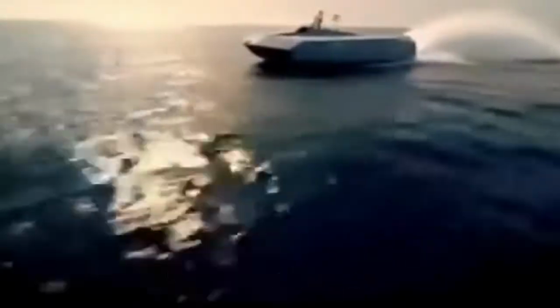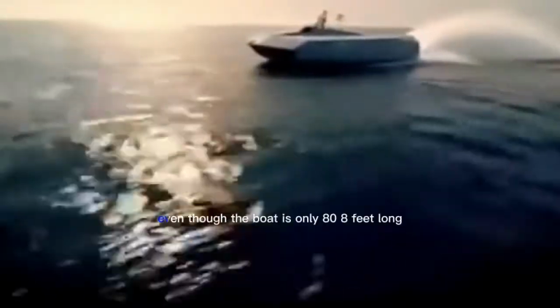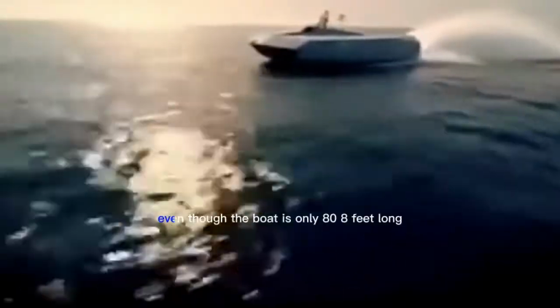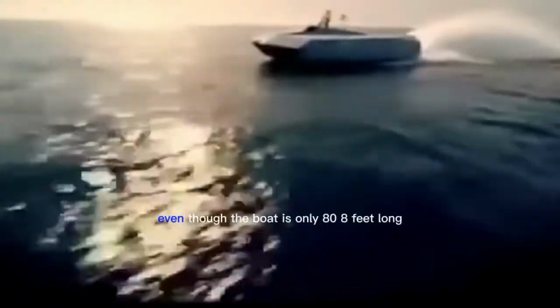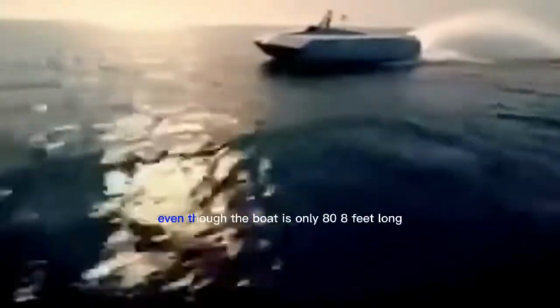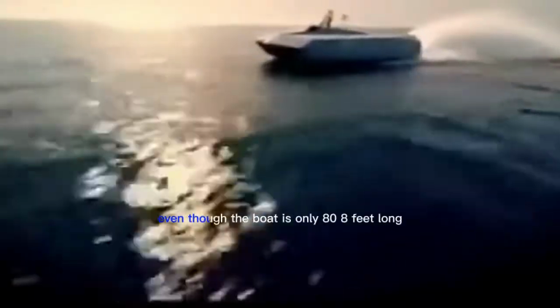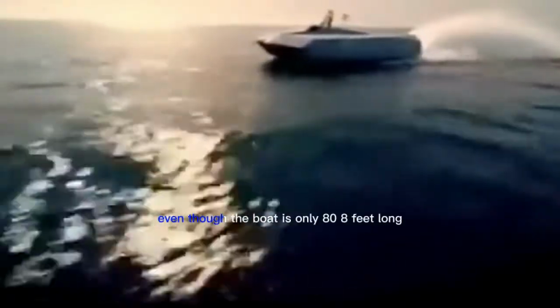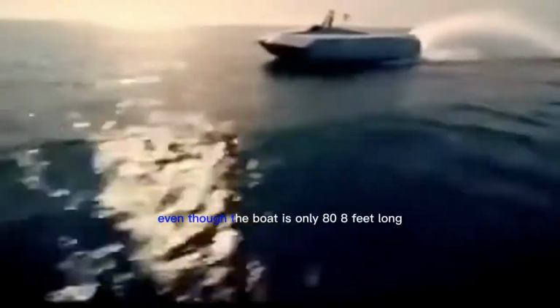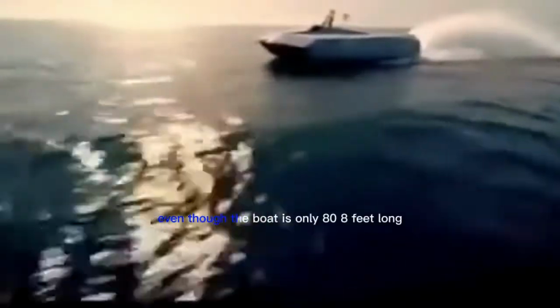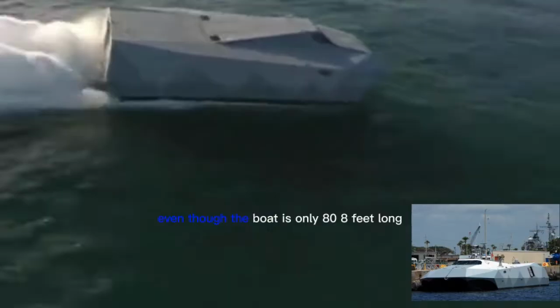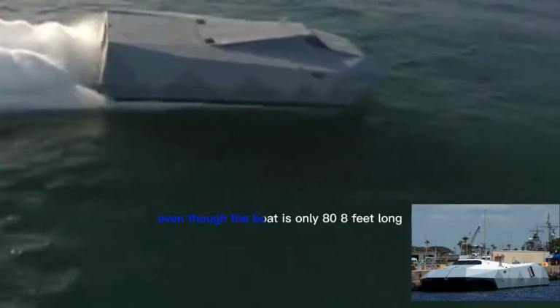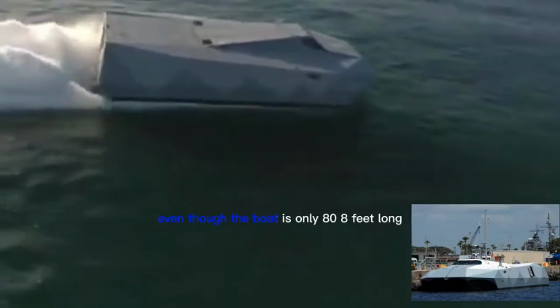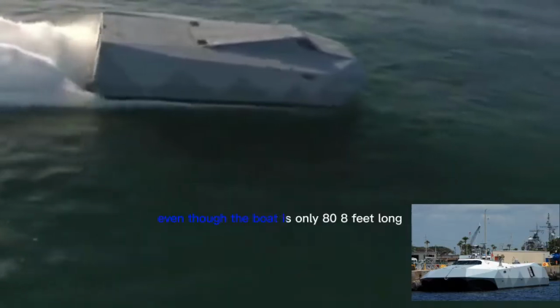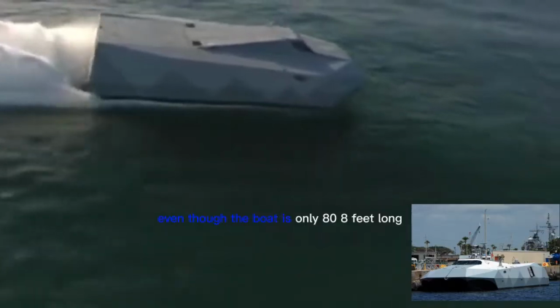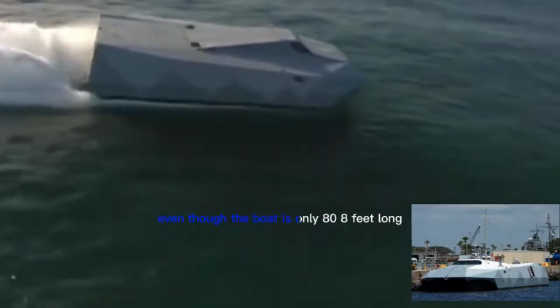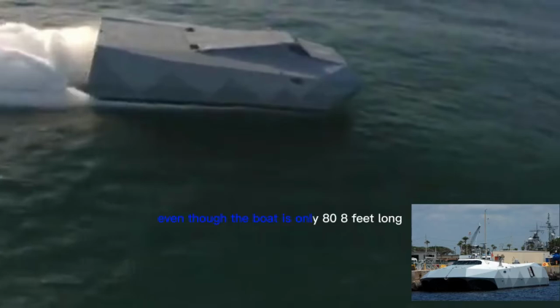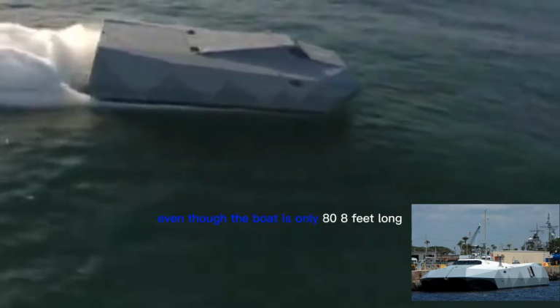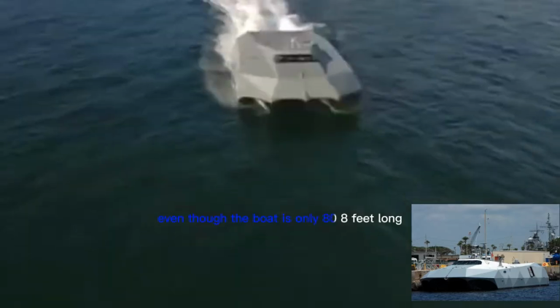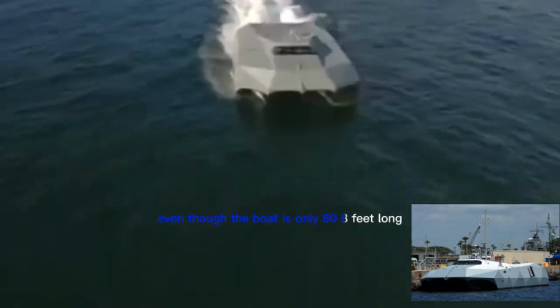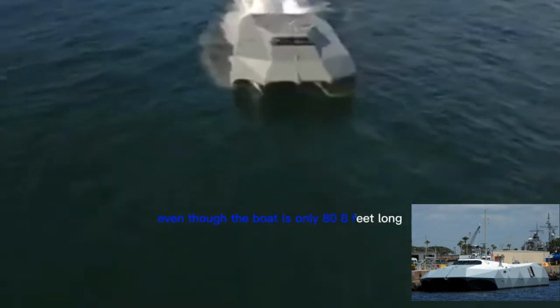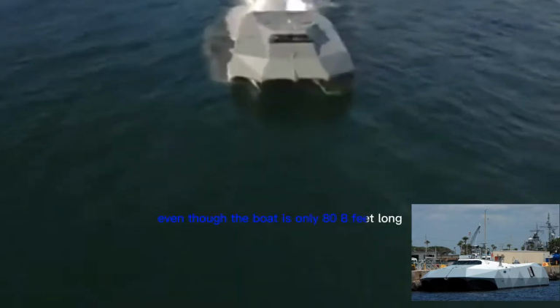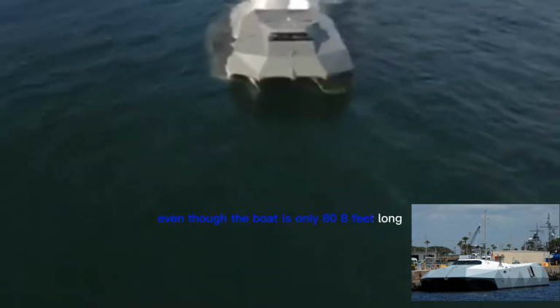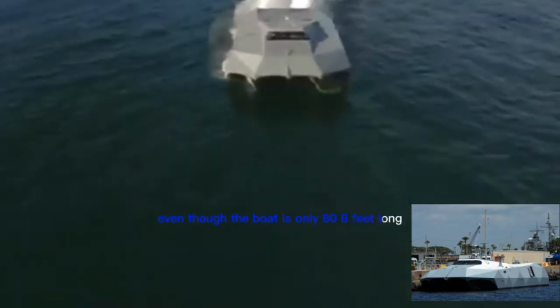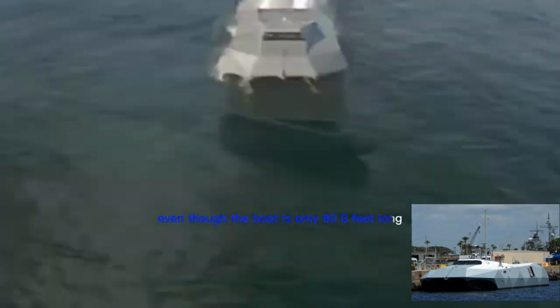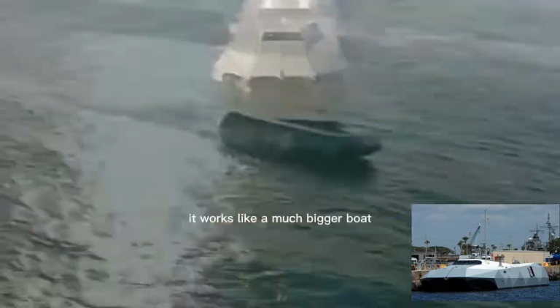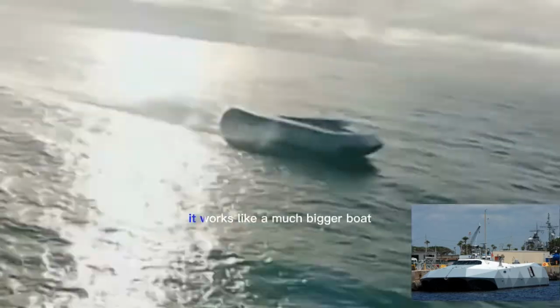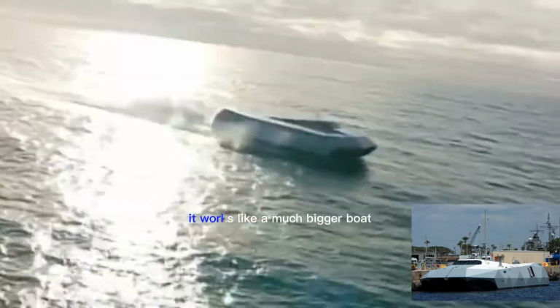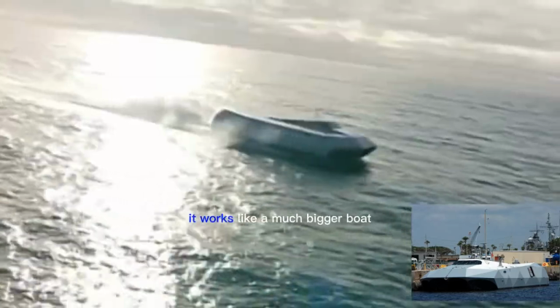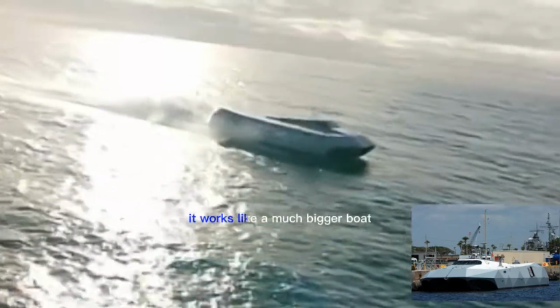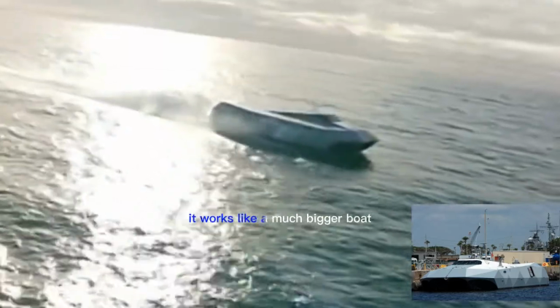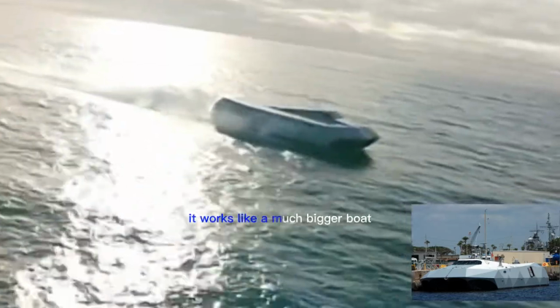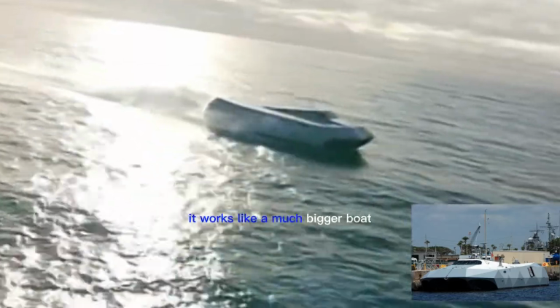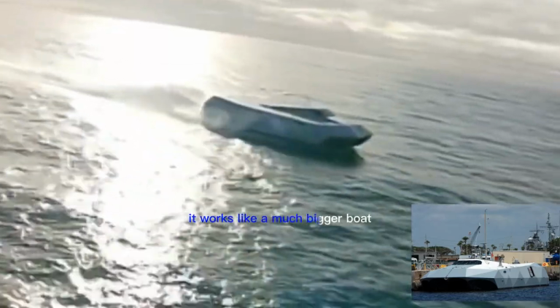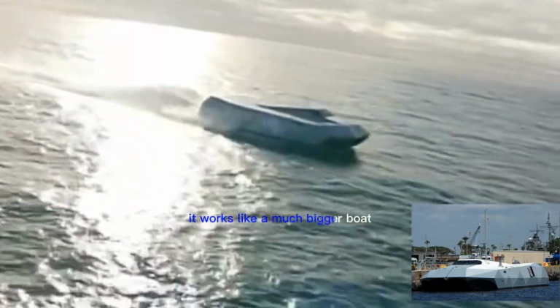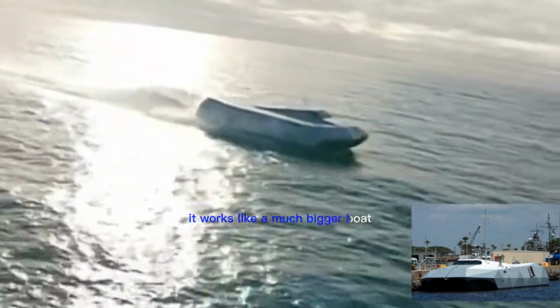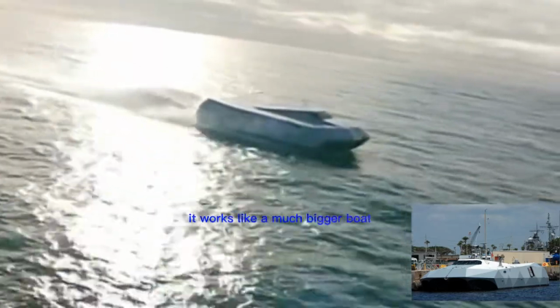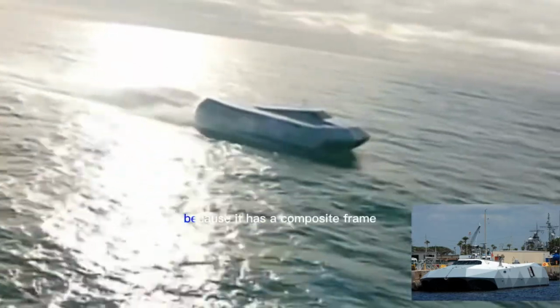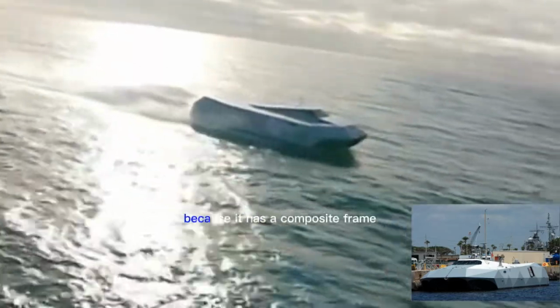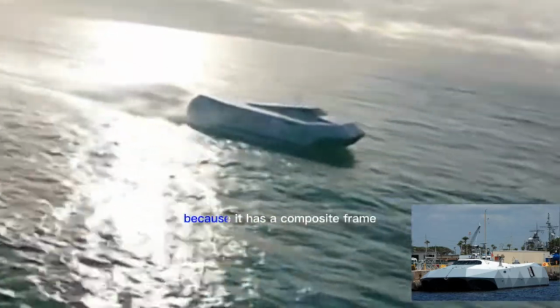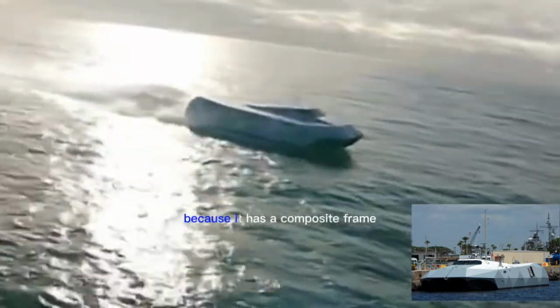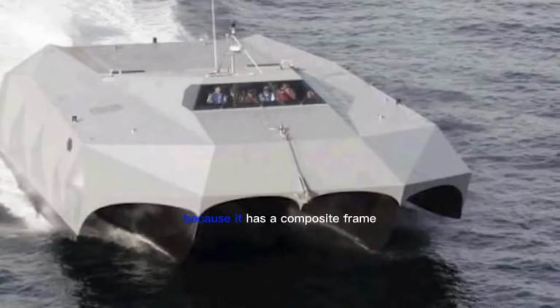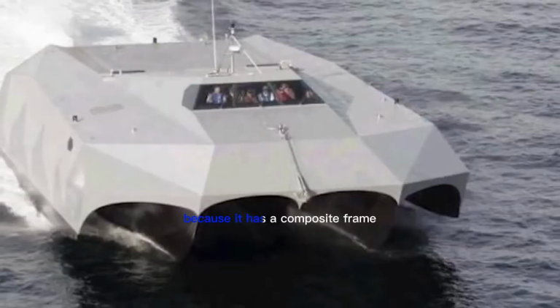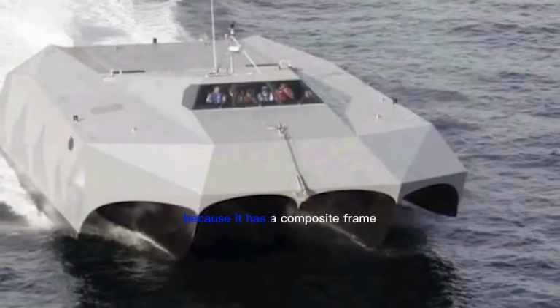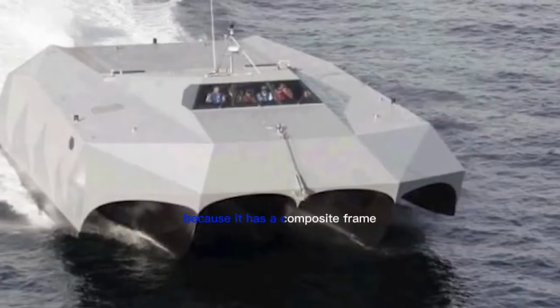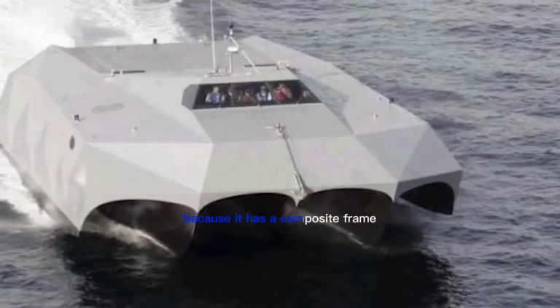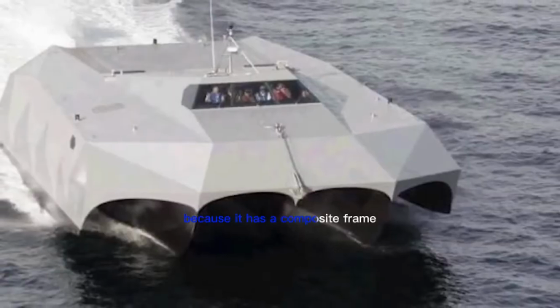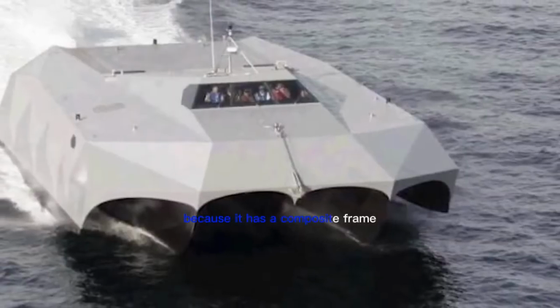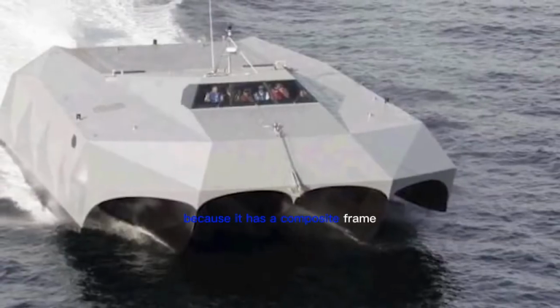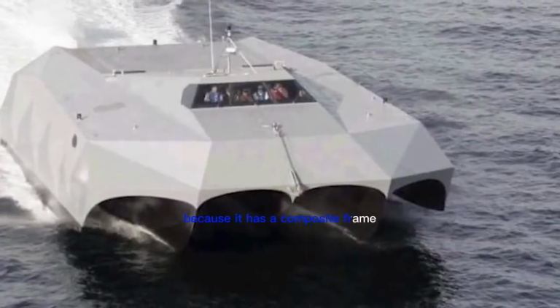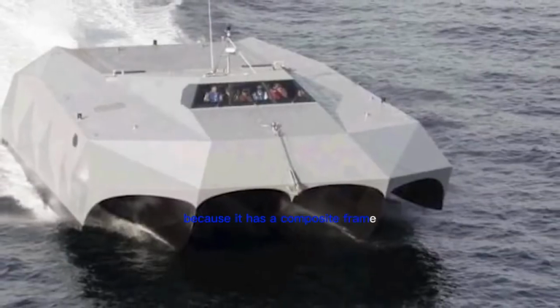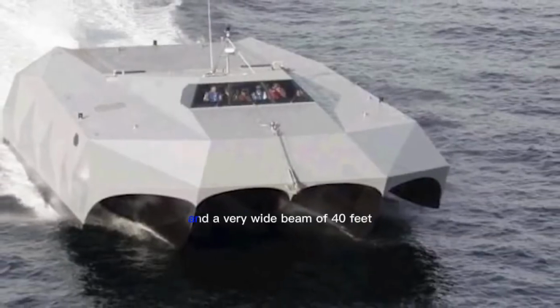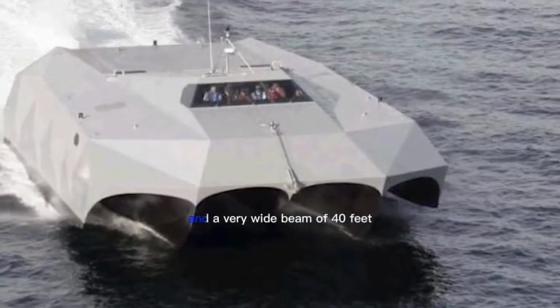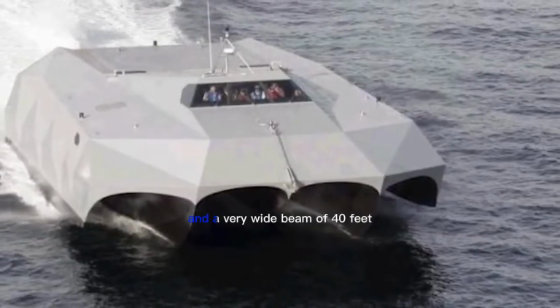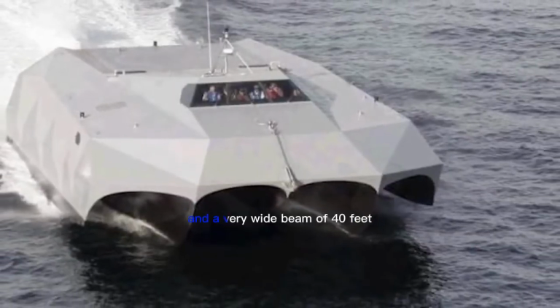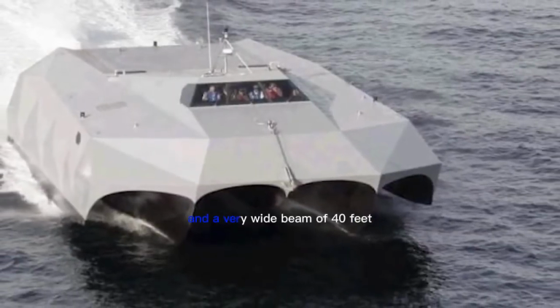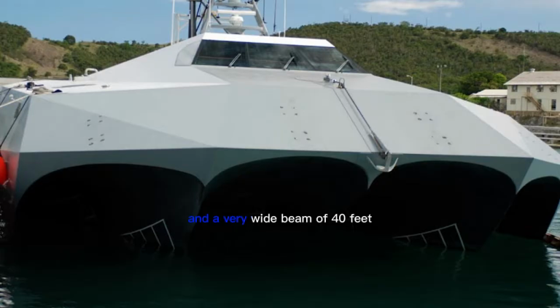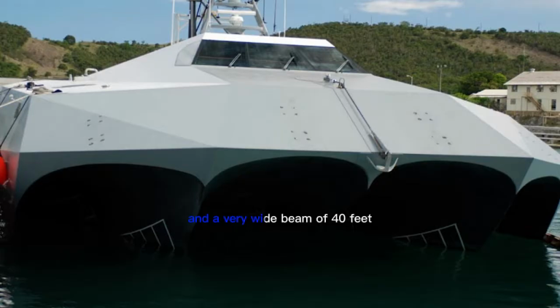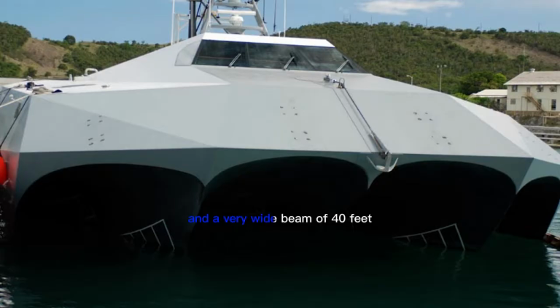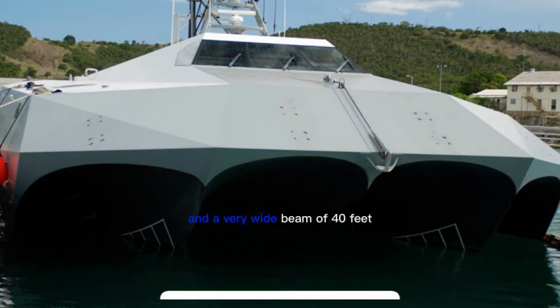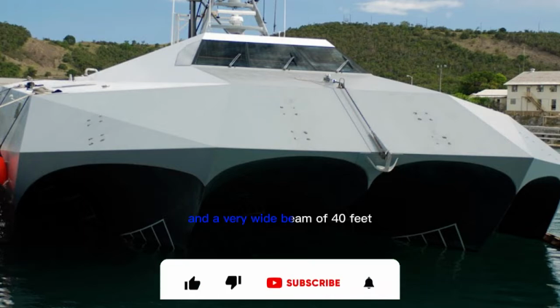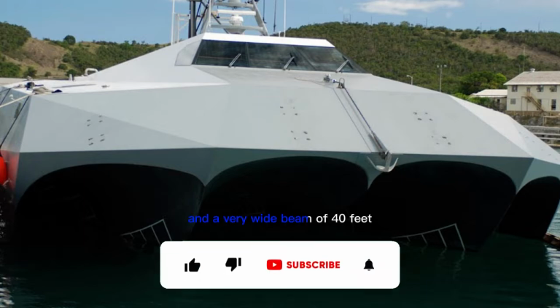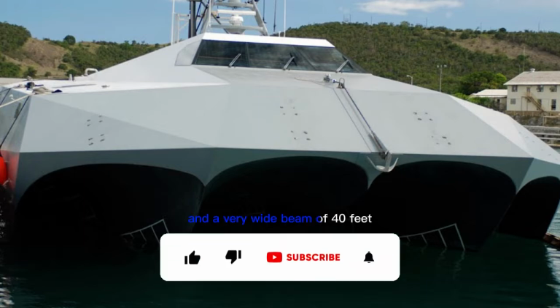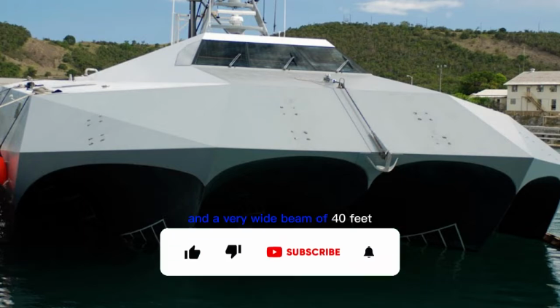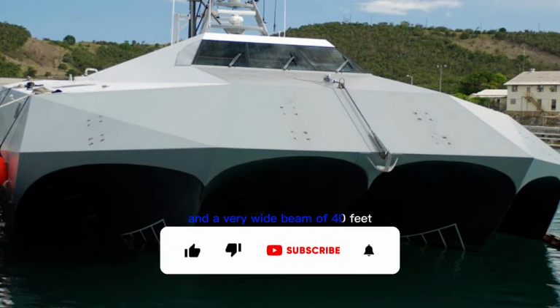Even though the boat is only 88 feet long, it works like a much bigger boat because it has a composite frame and a very wide beam of 40 feet.